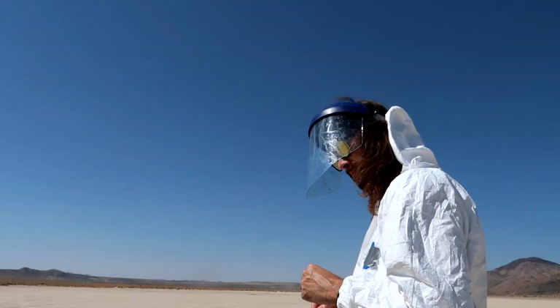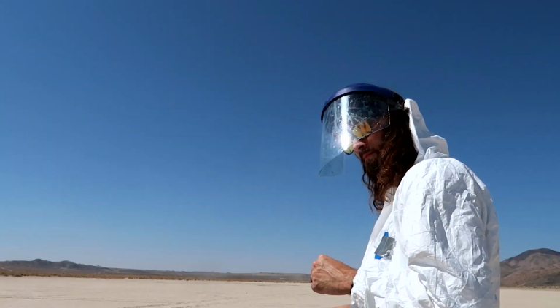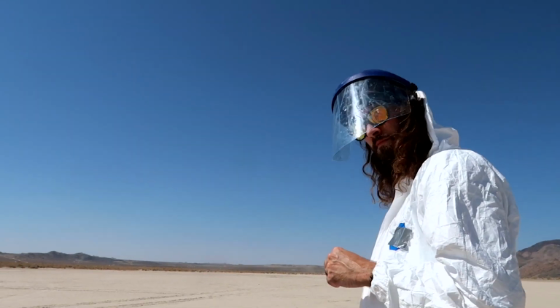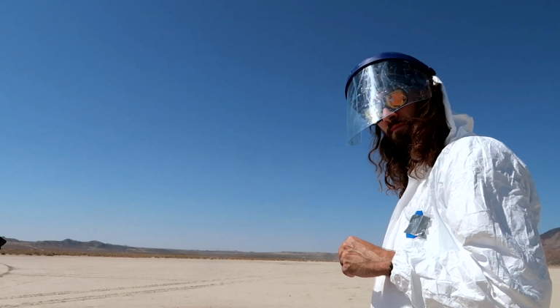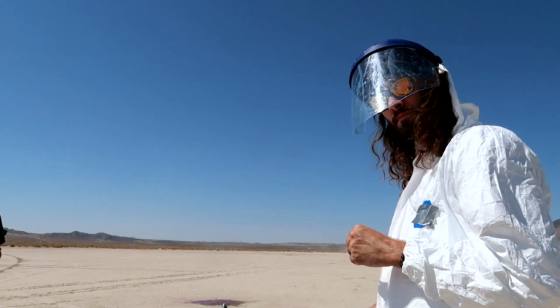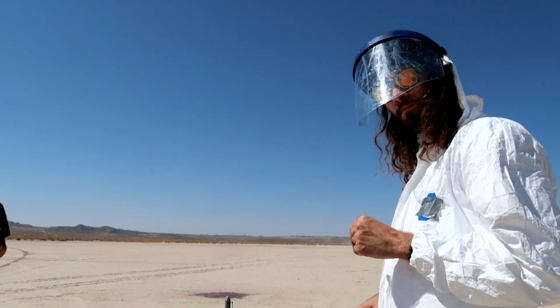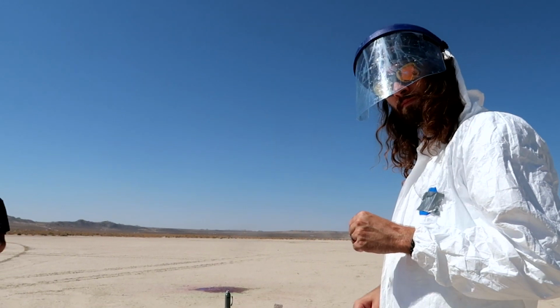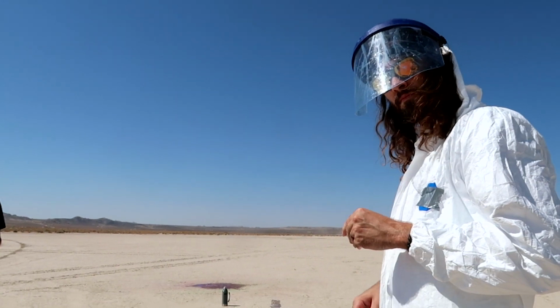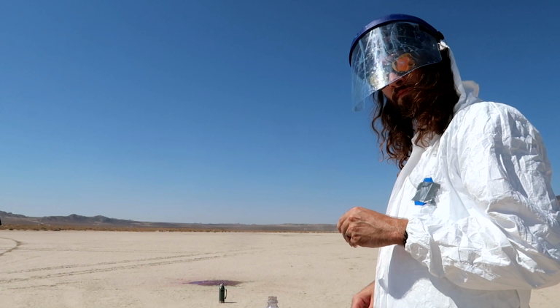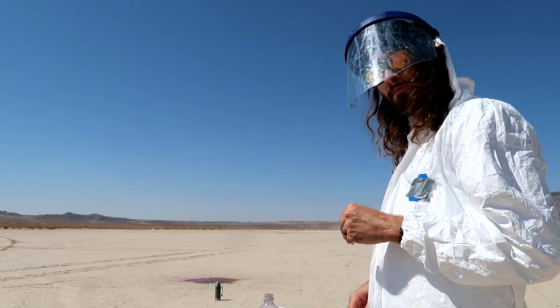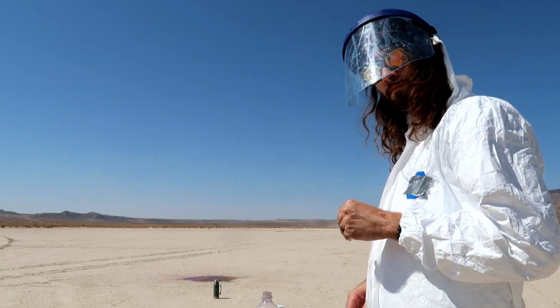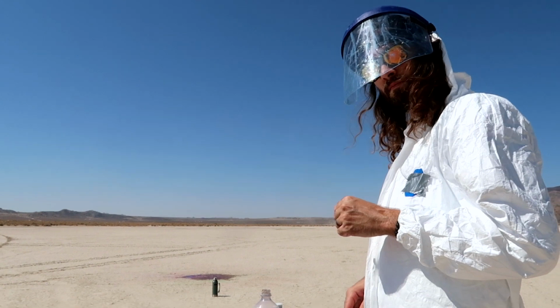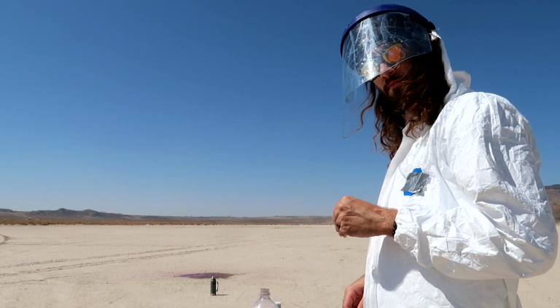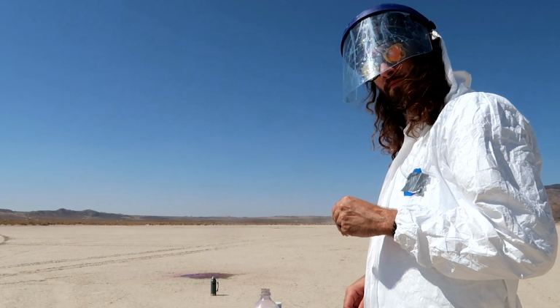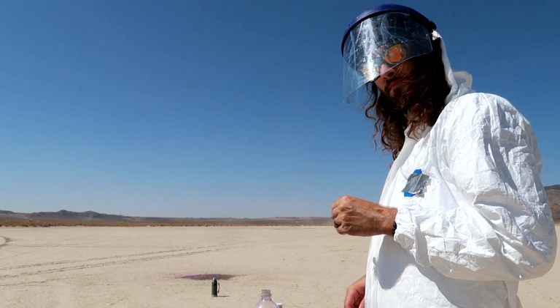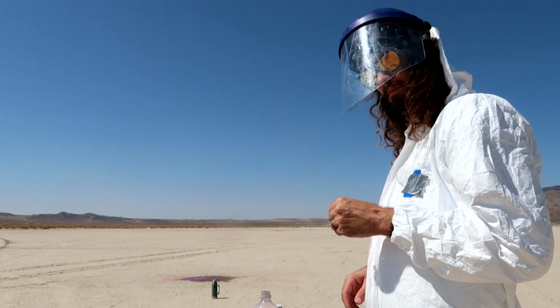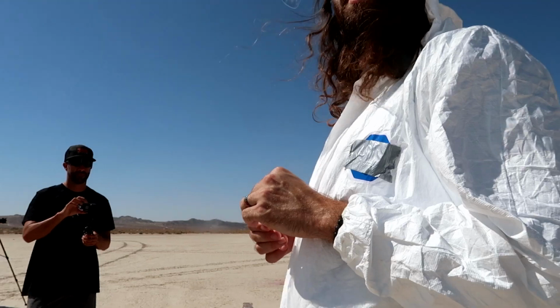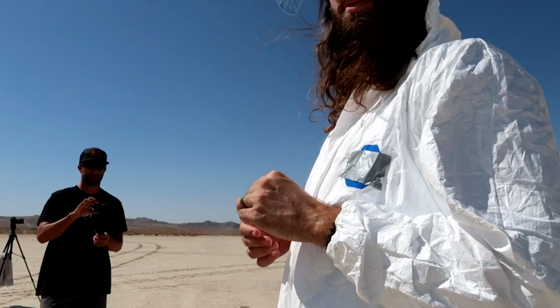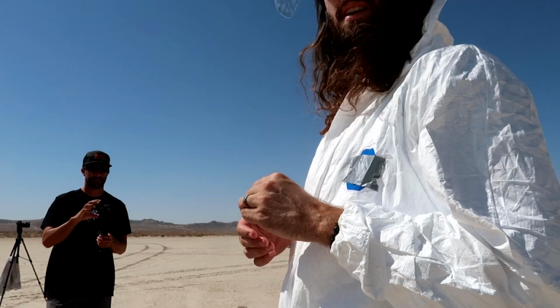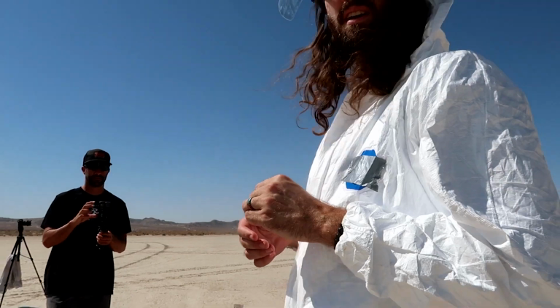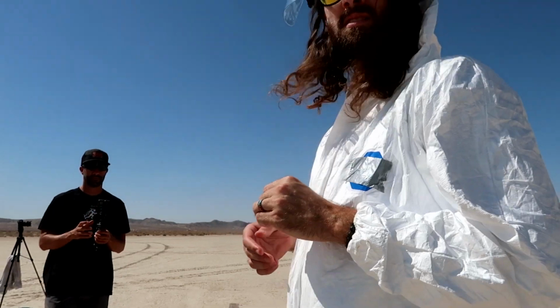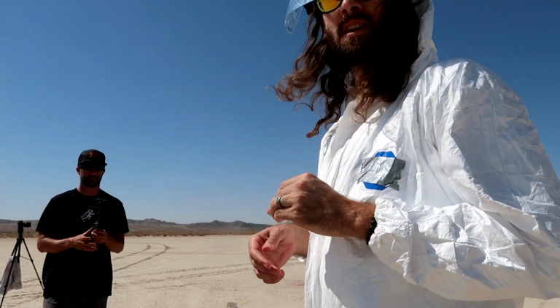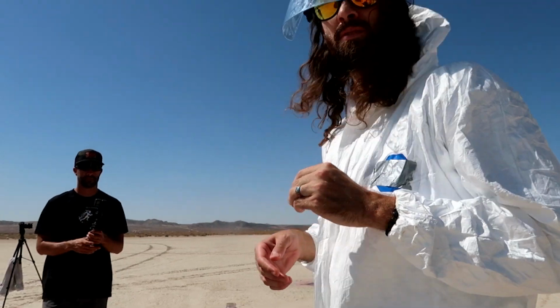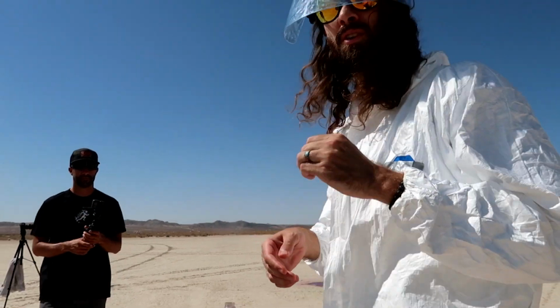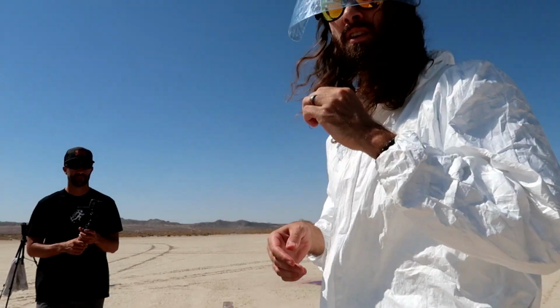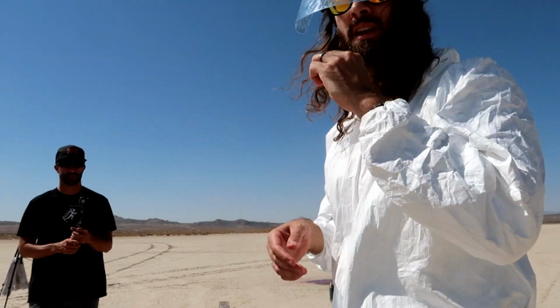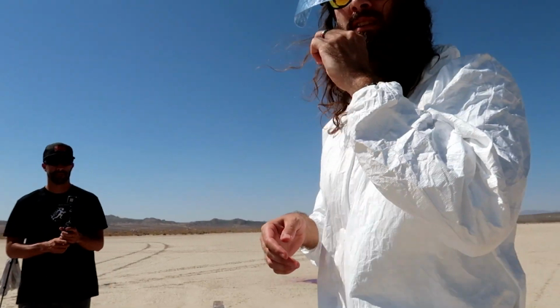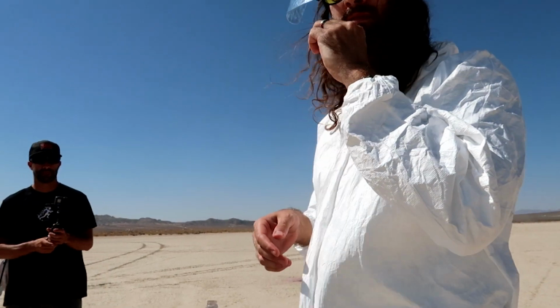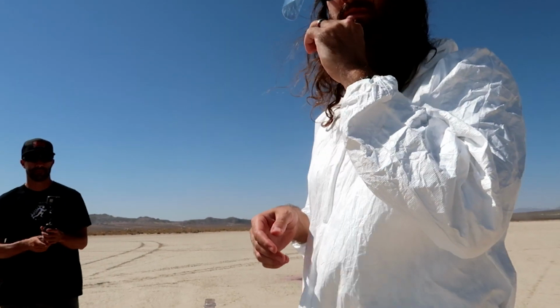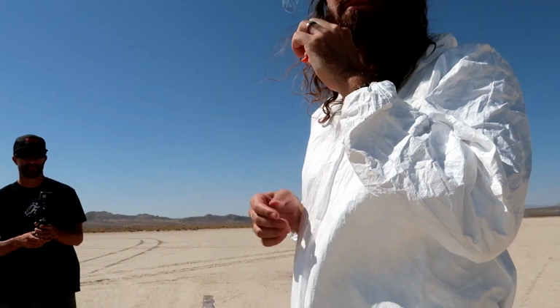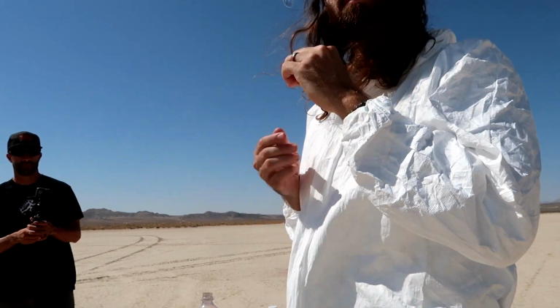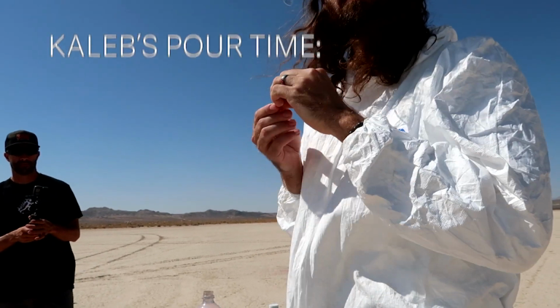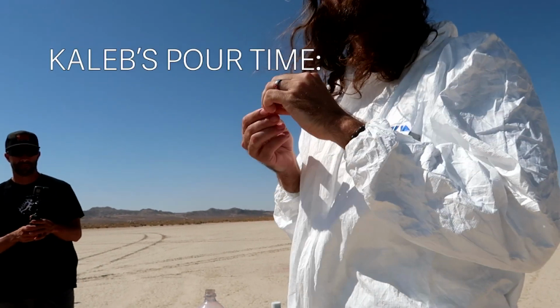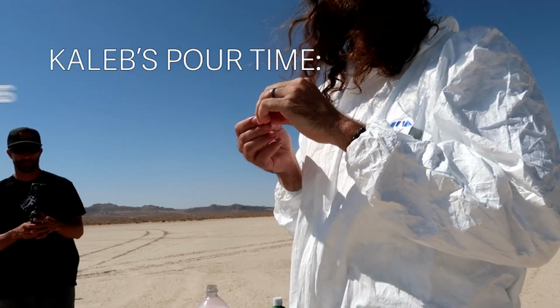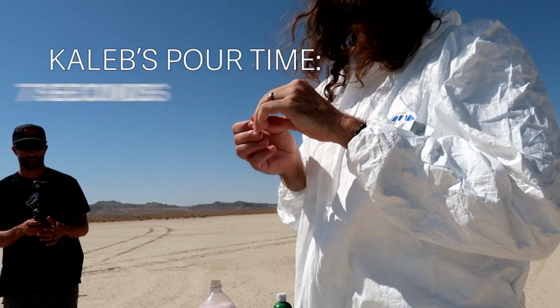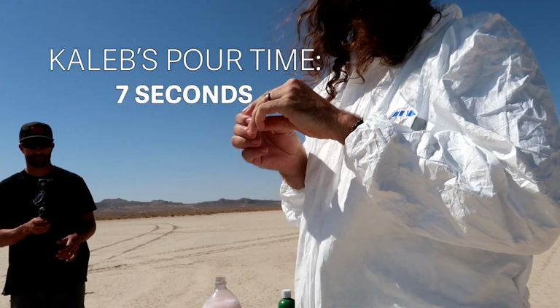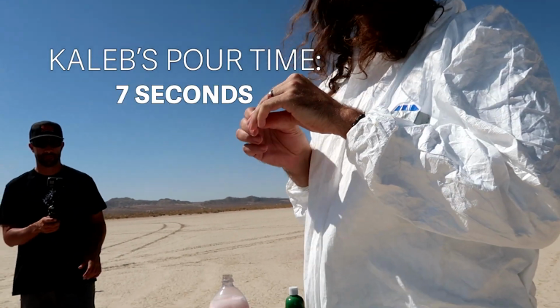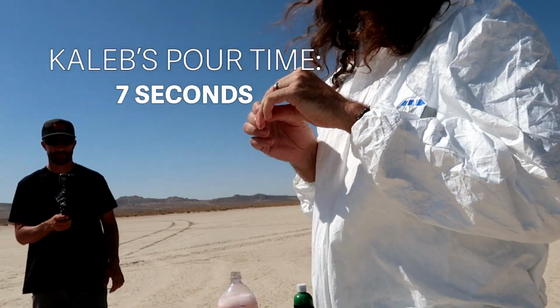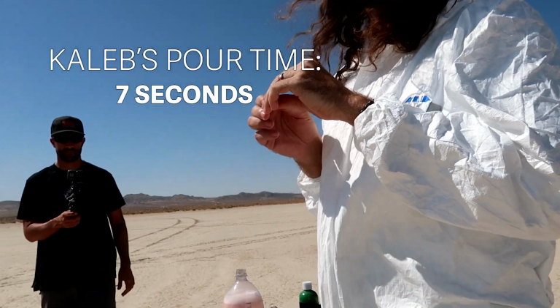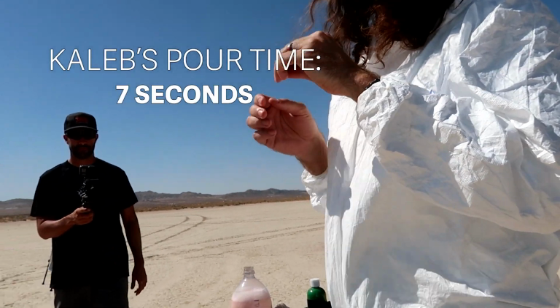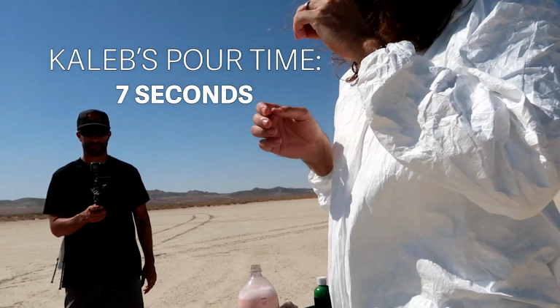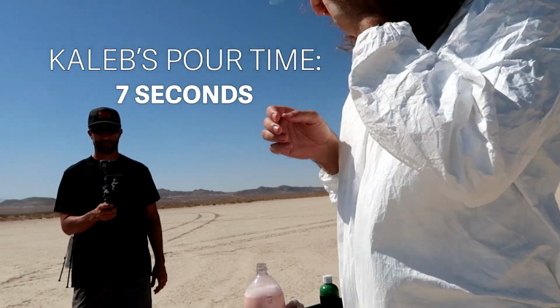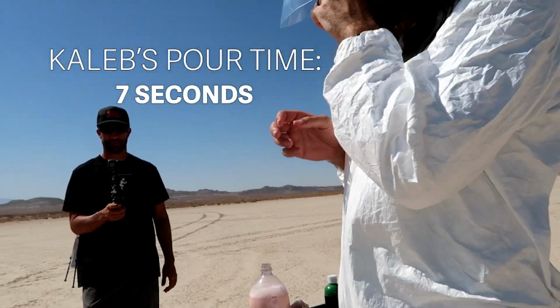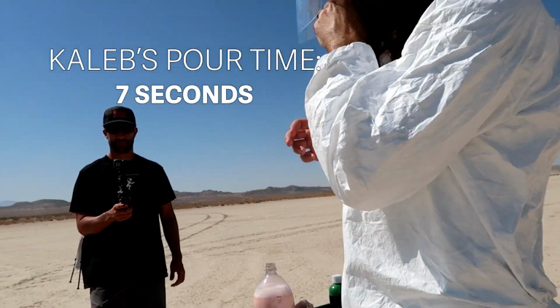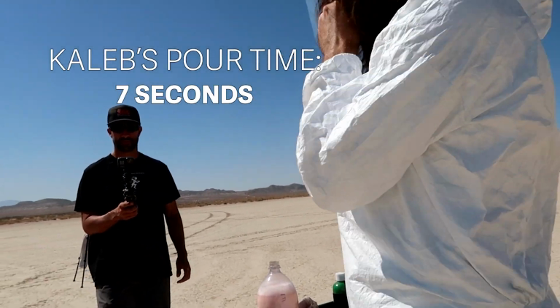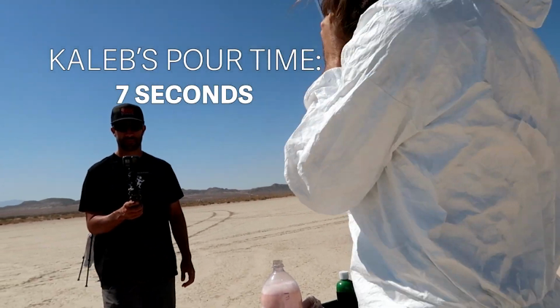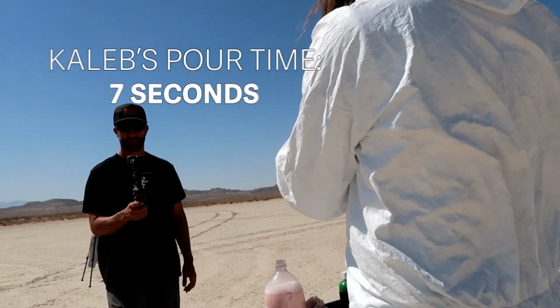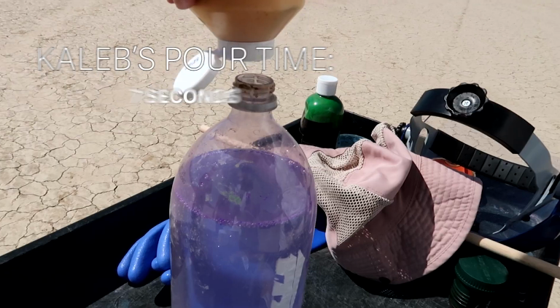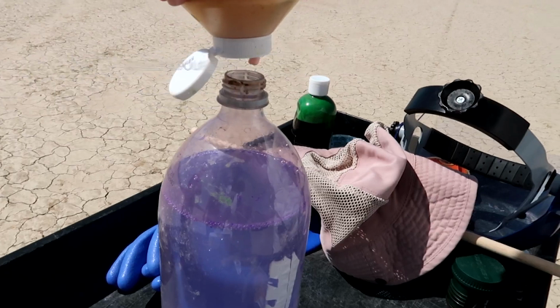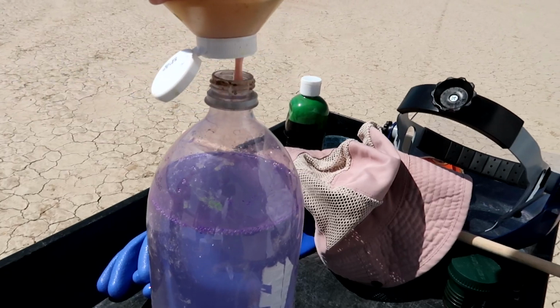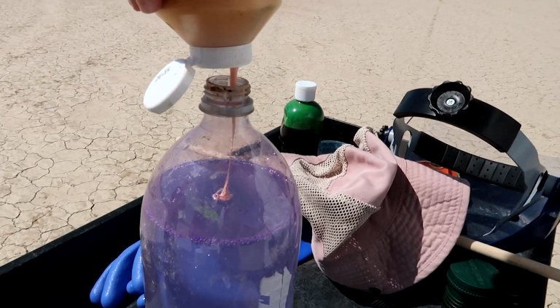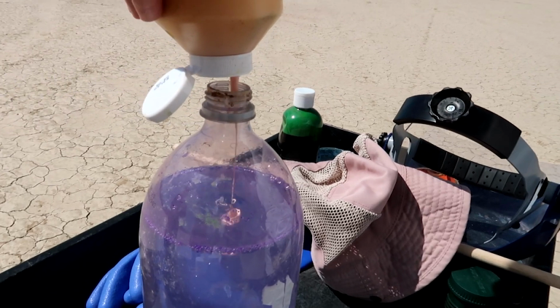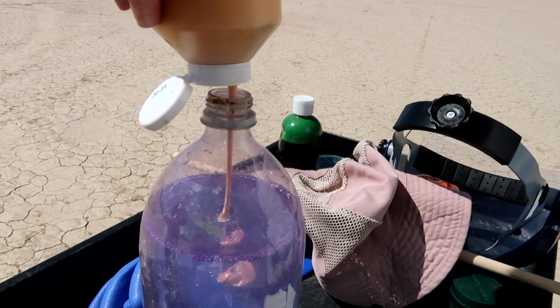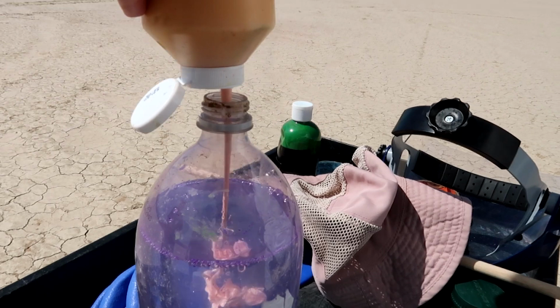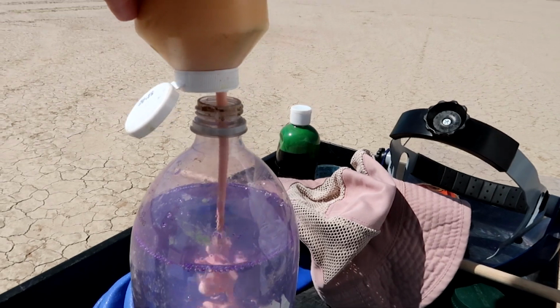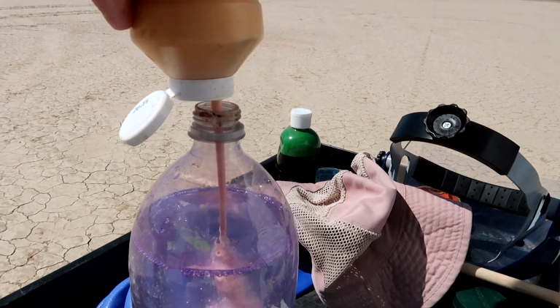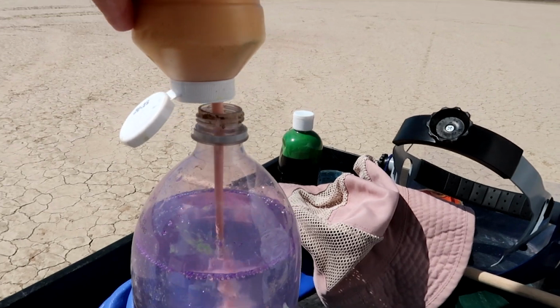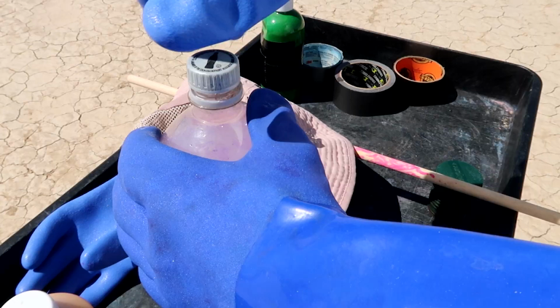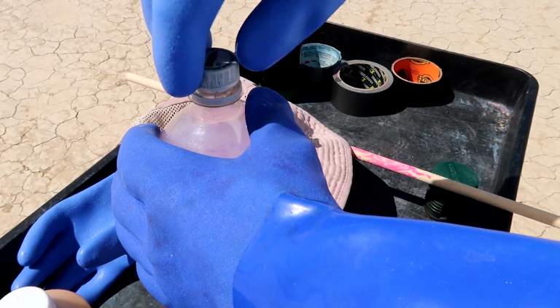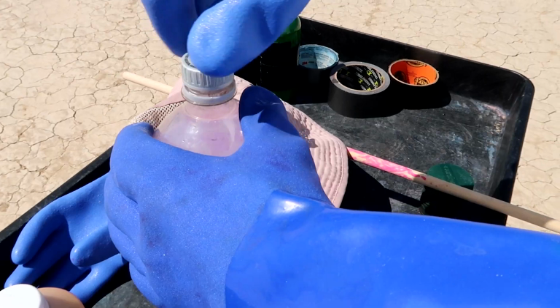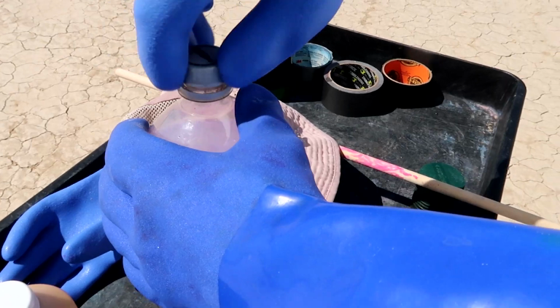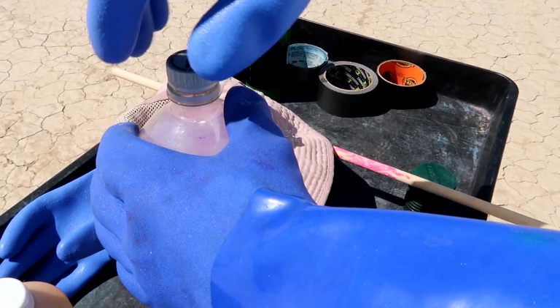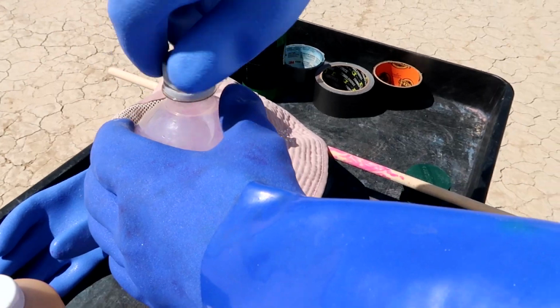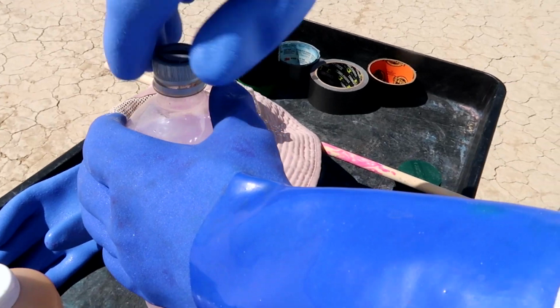How much liquid nitrogen? Let's do like a seven or an eight. Seven? Okay — seven count.